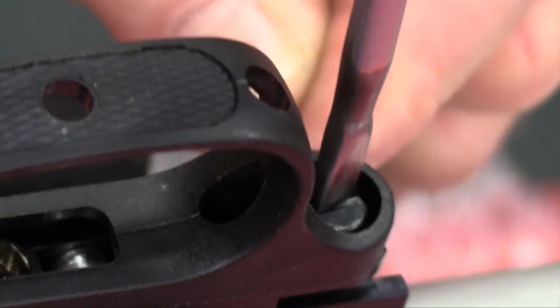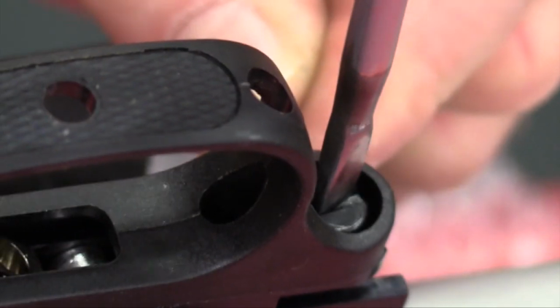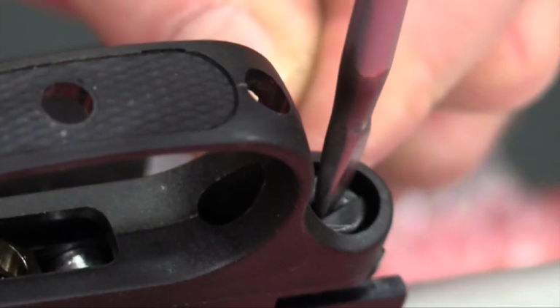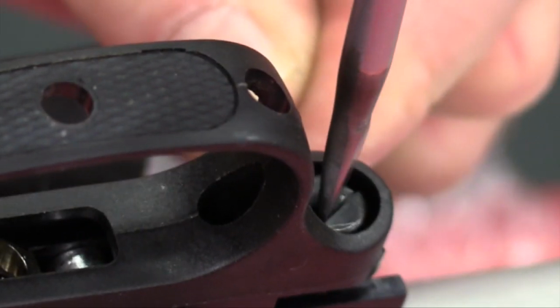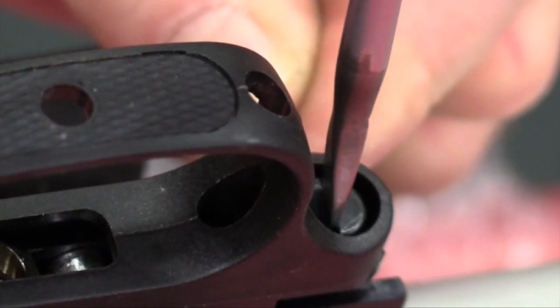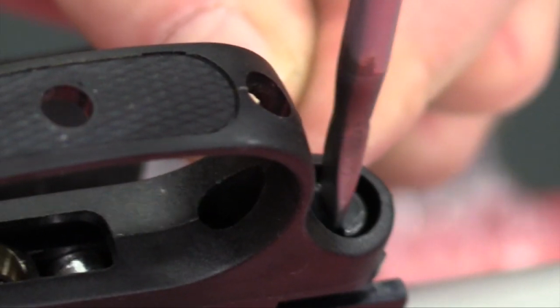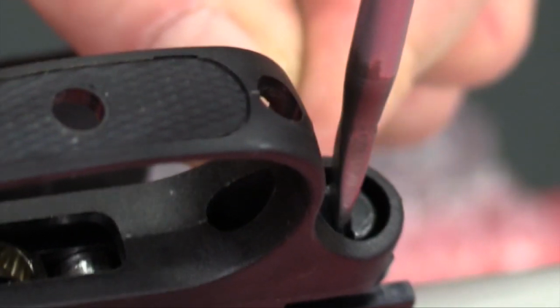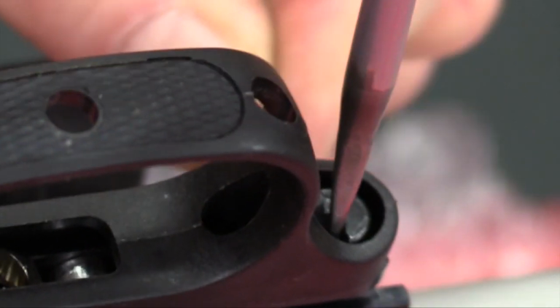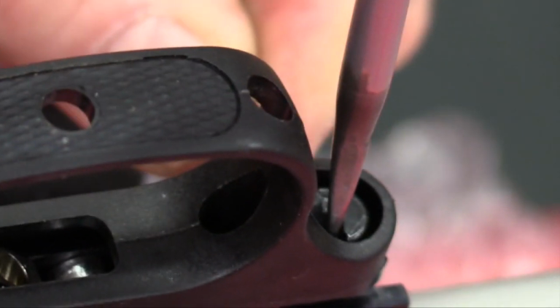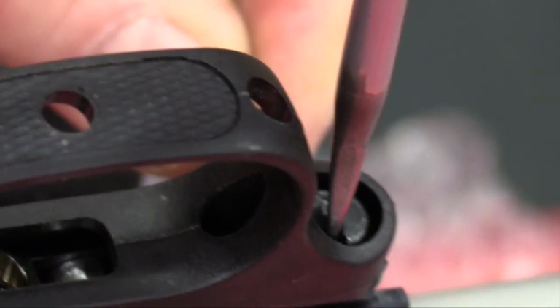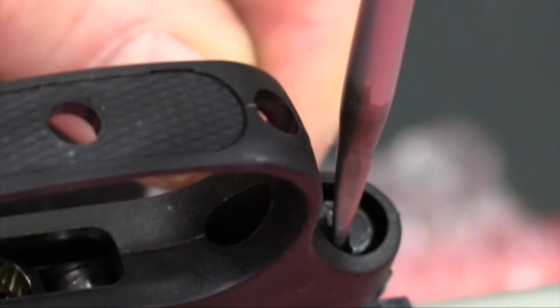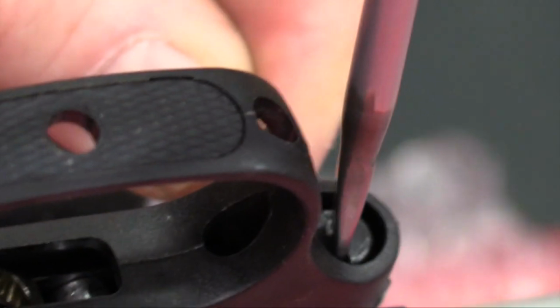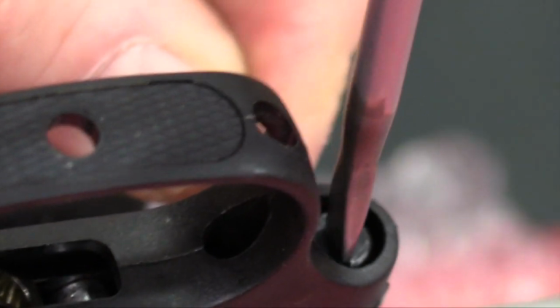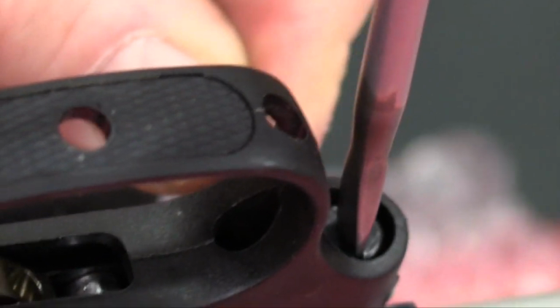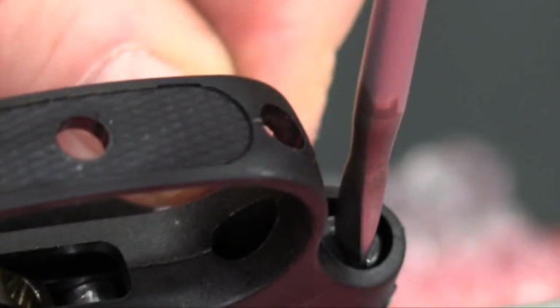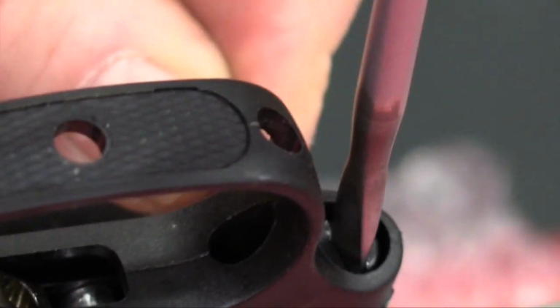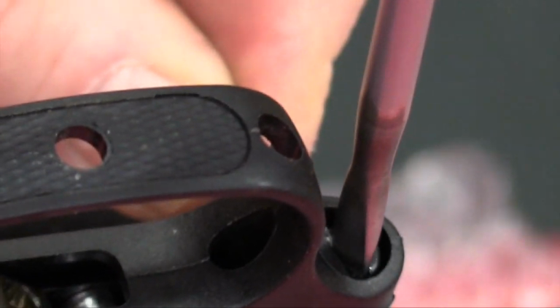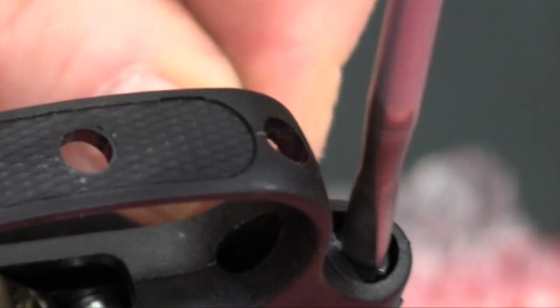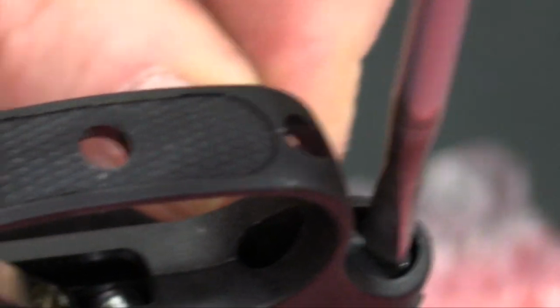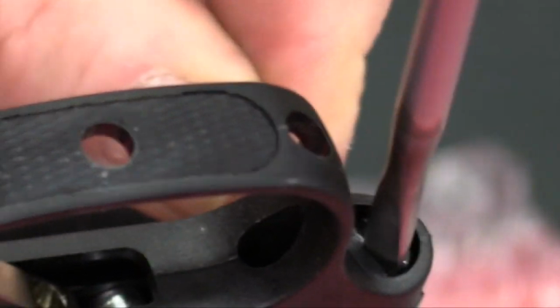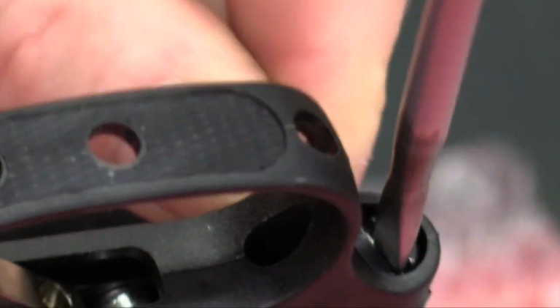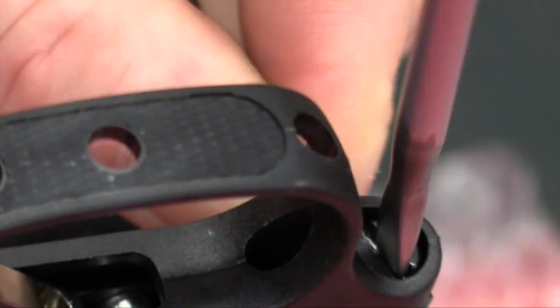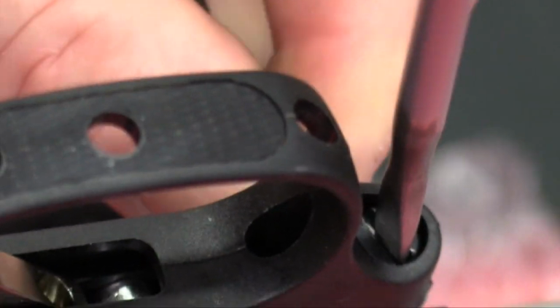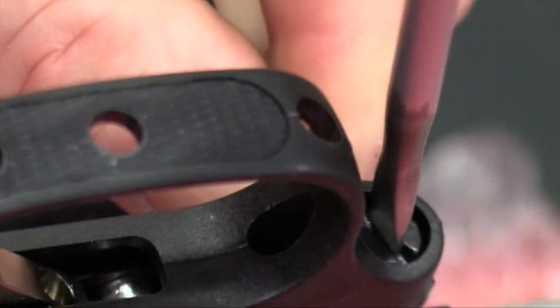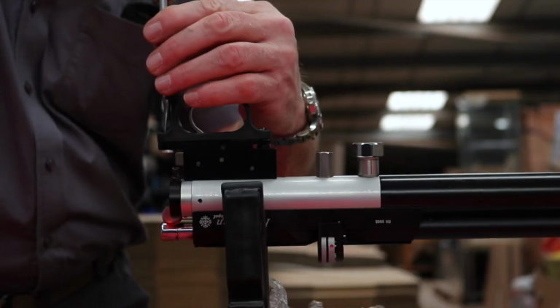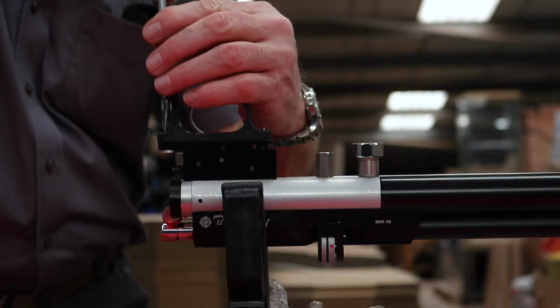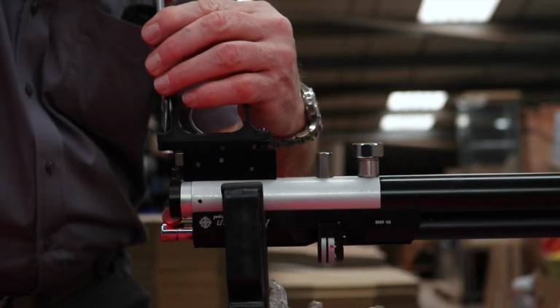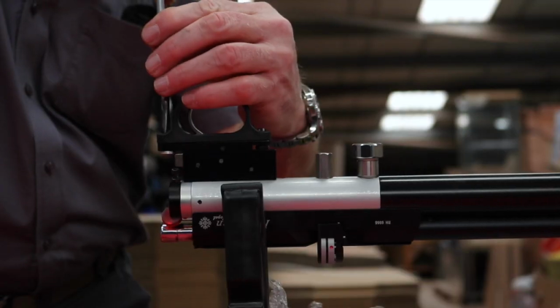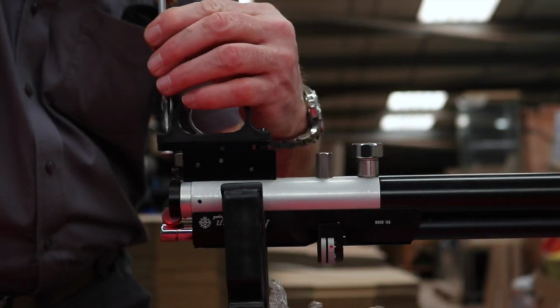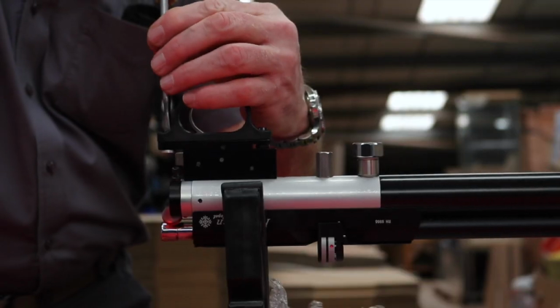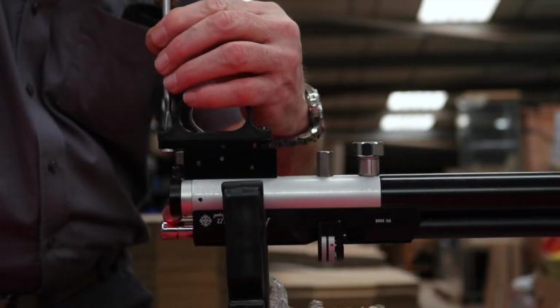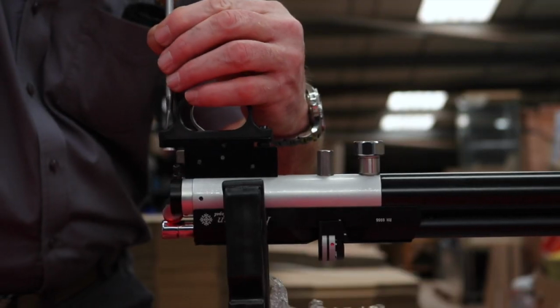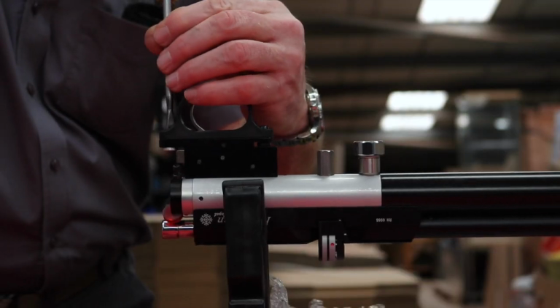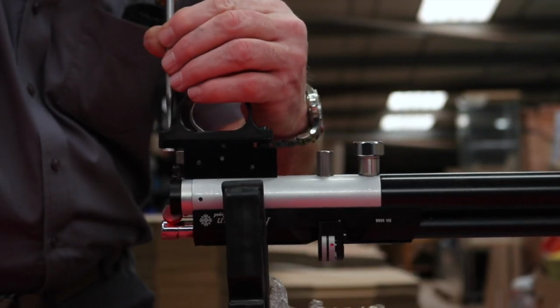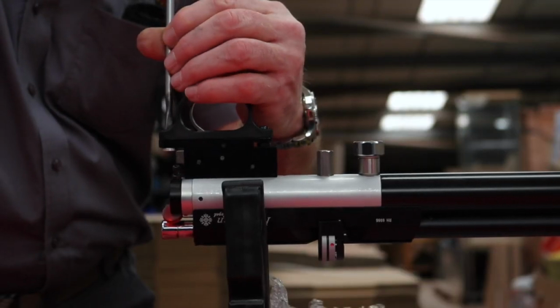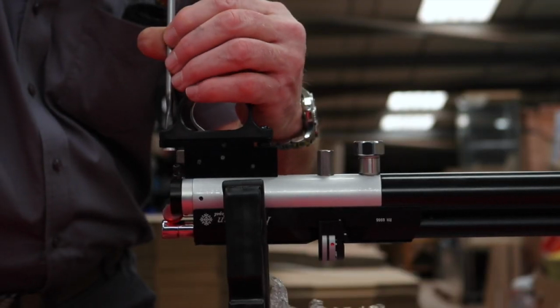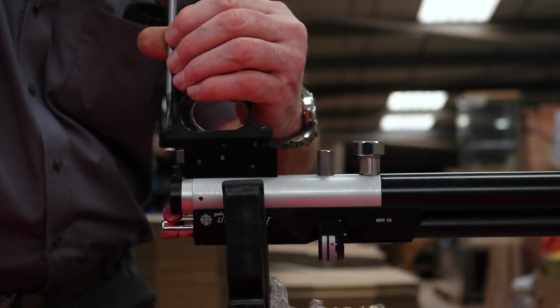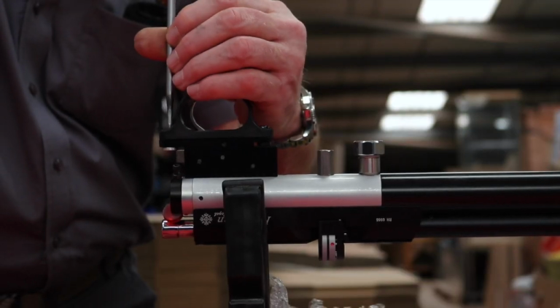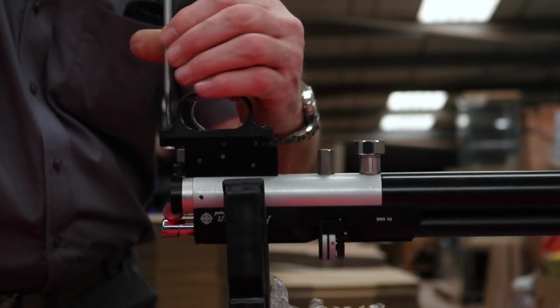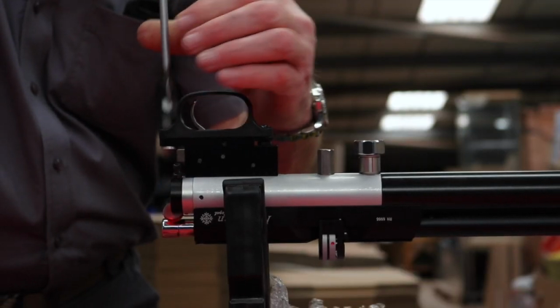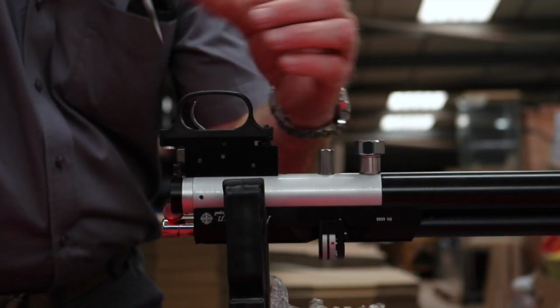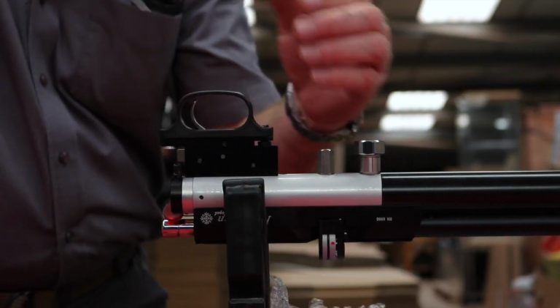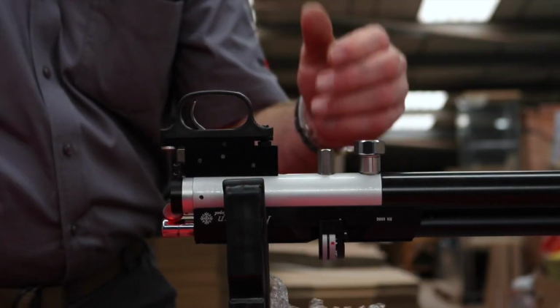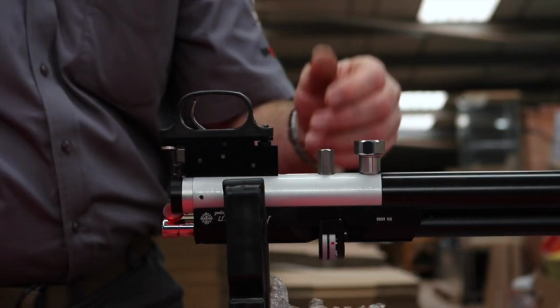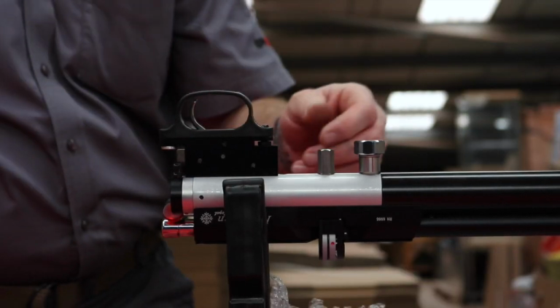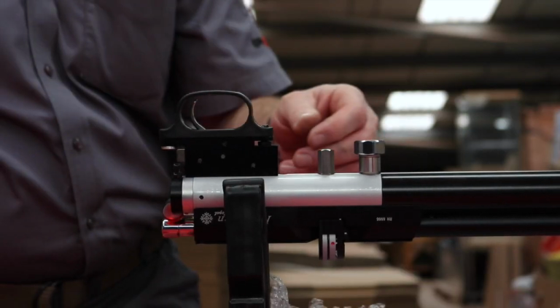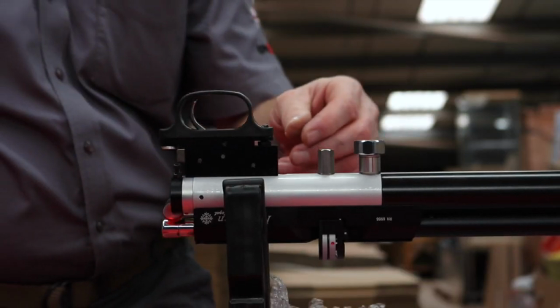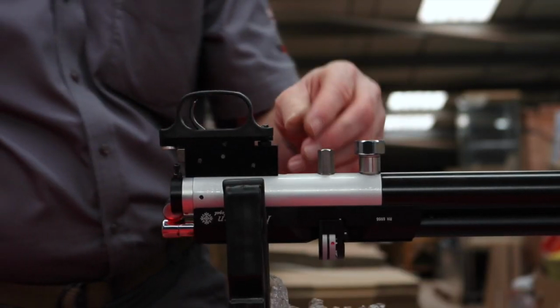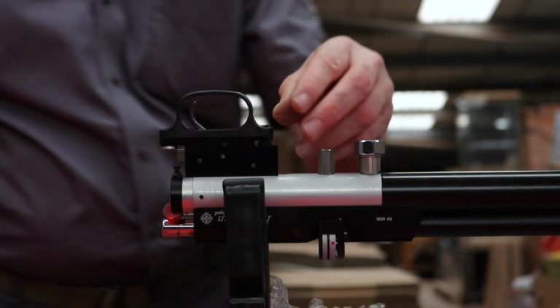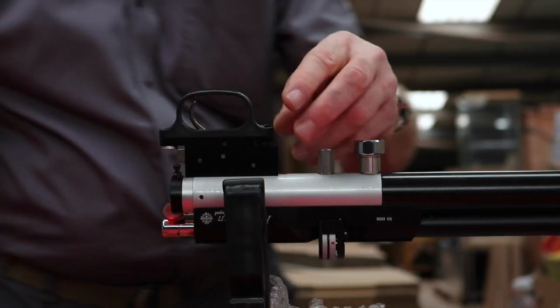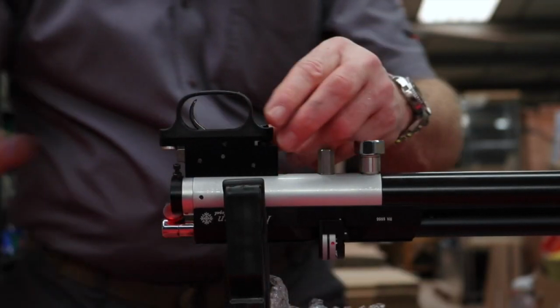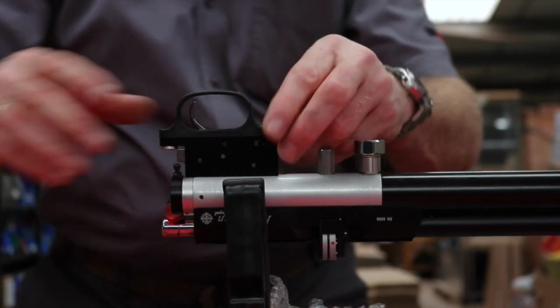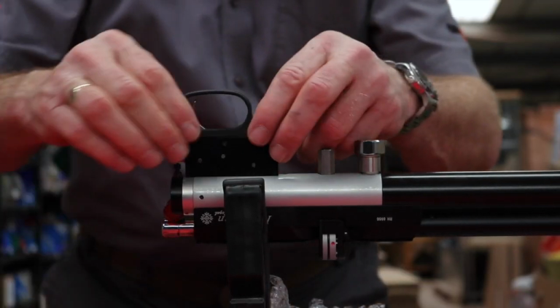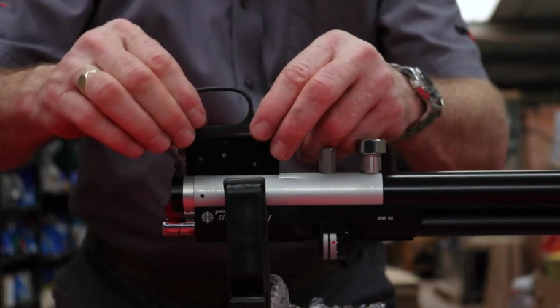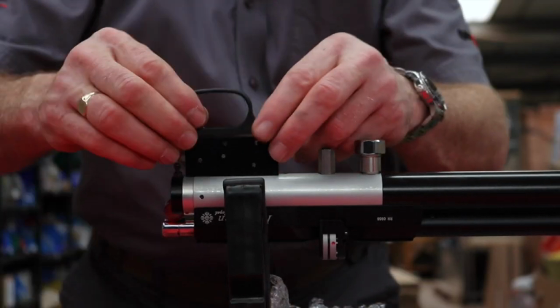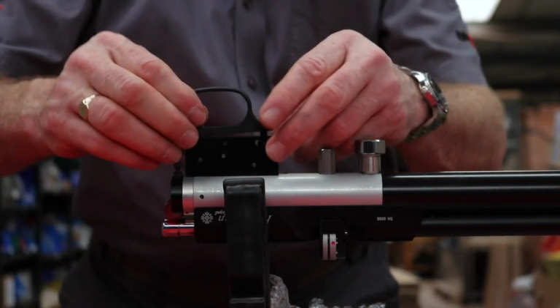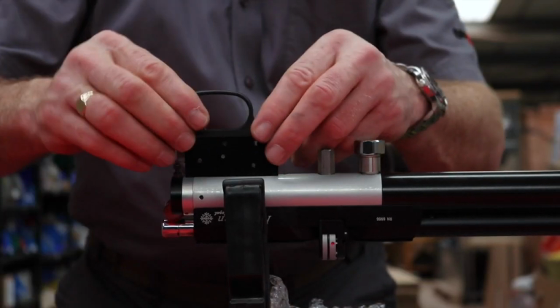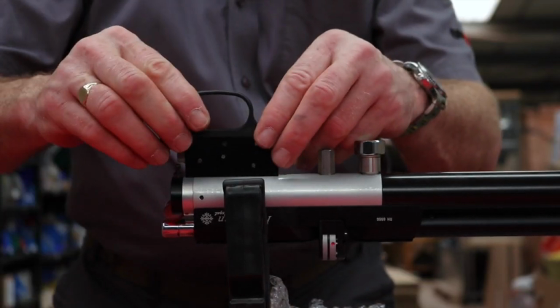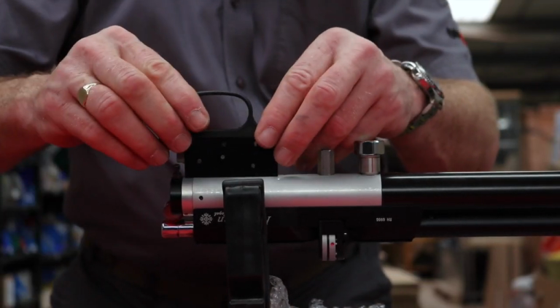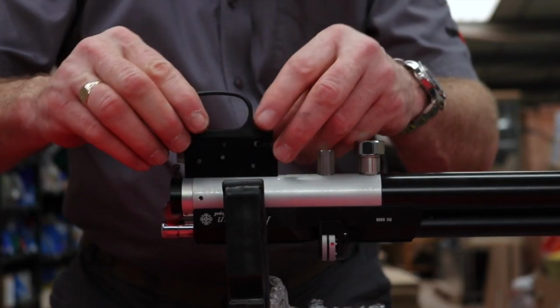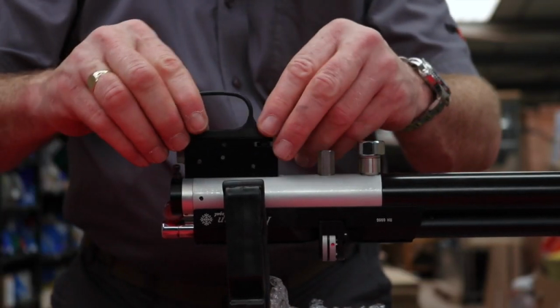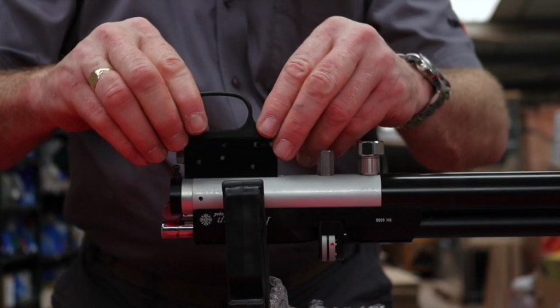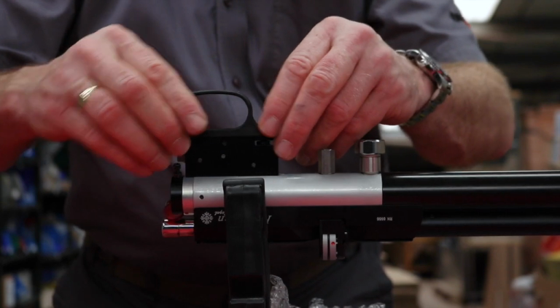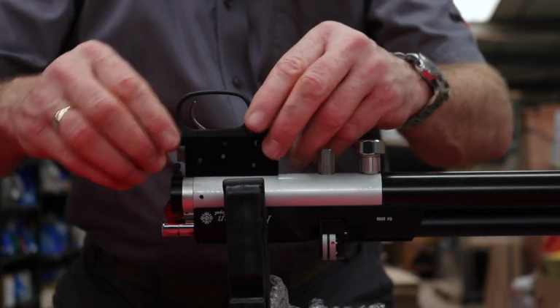We recommend that you first remove the stock and trigger guard. The trigger guard is secured with two screws.